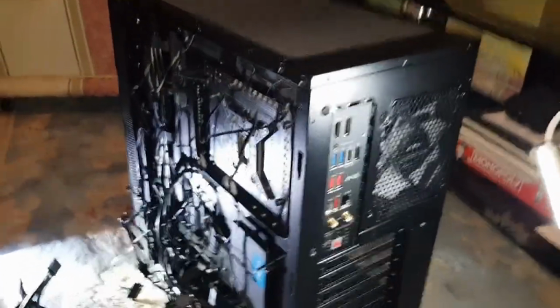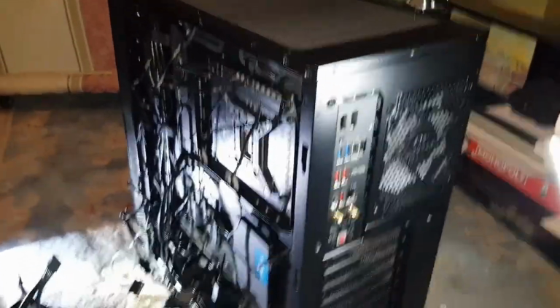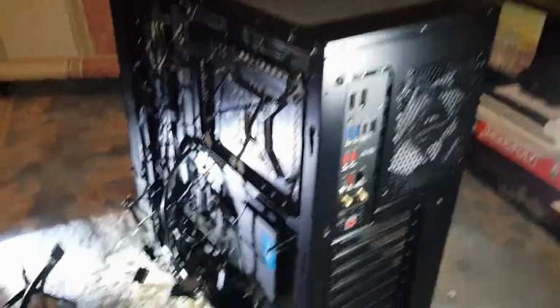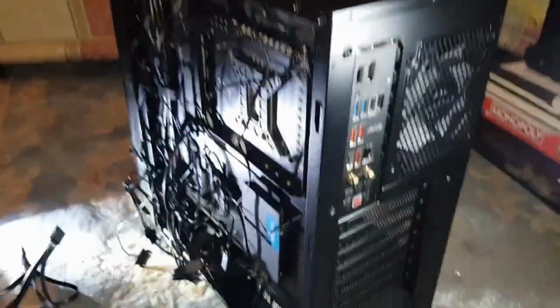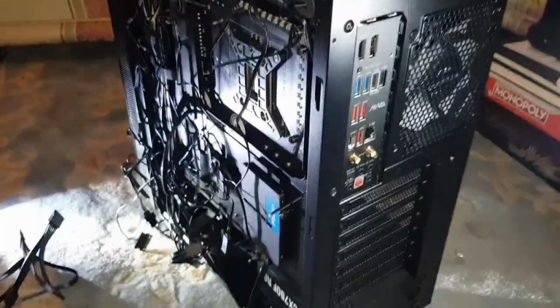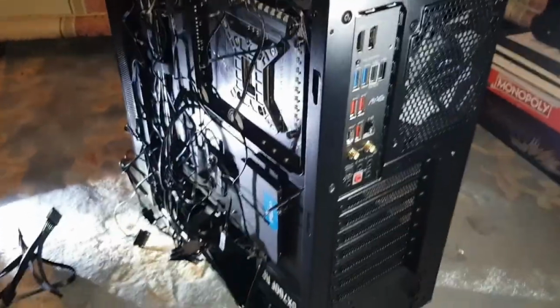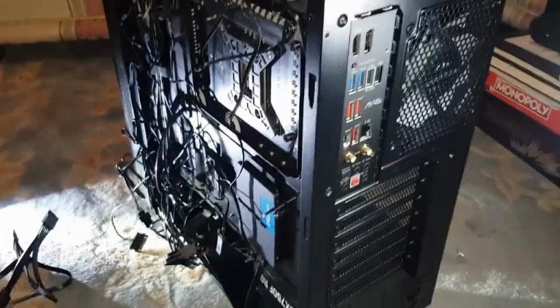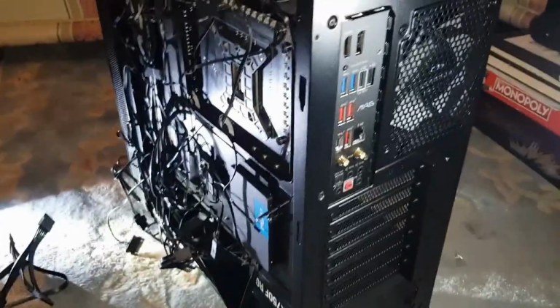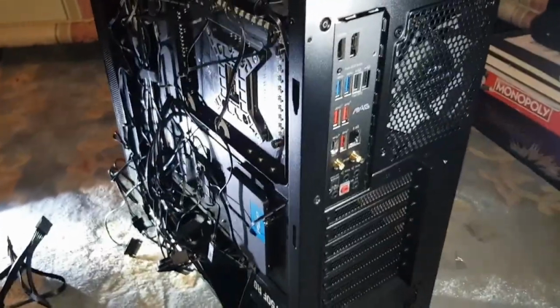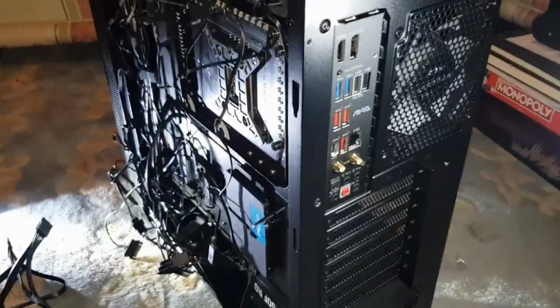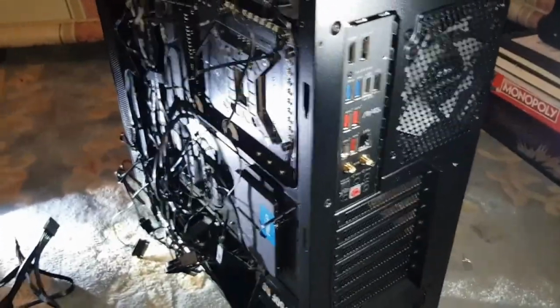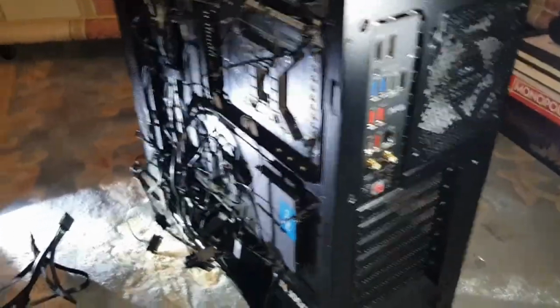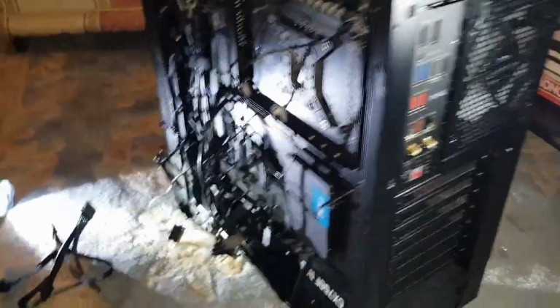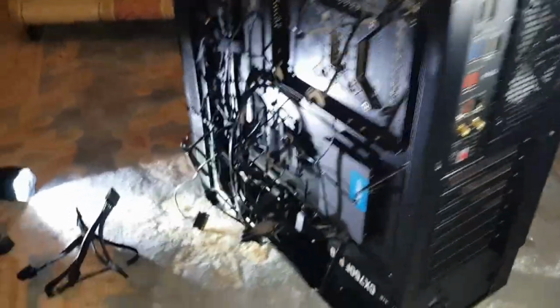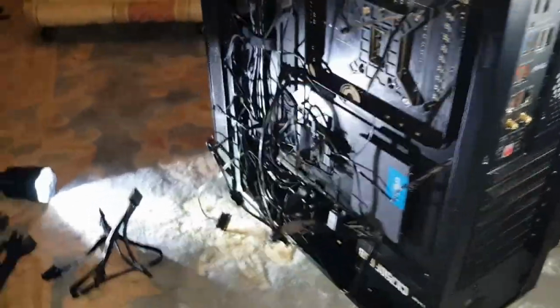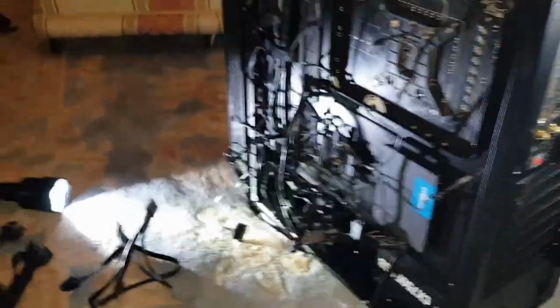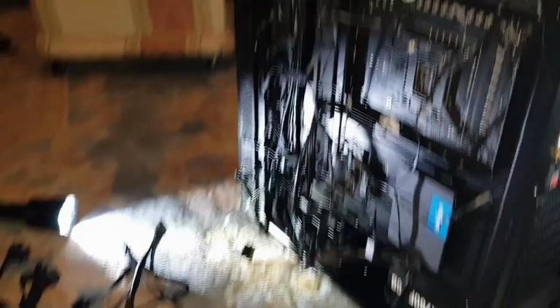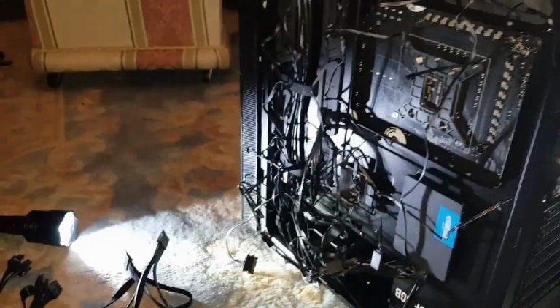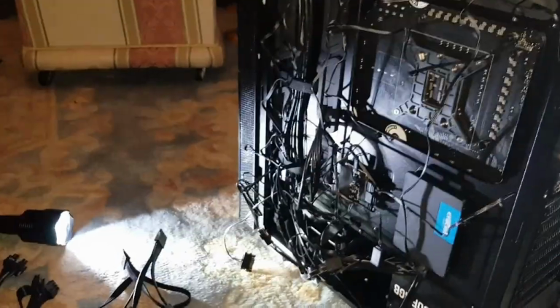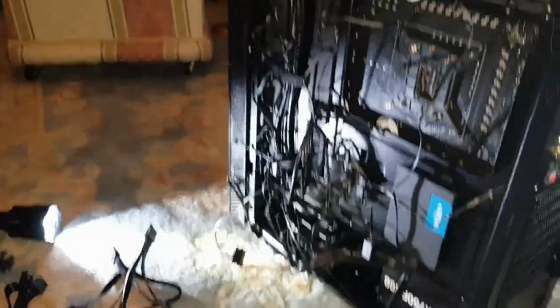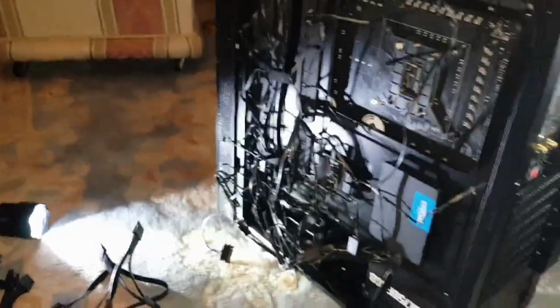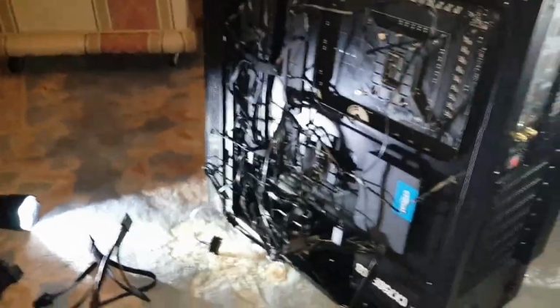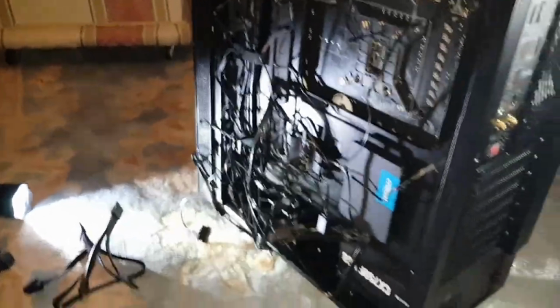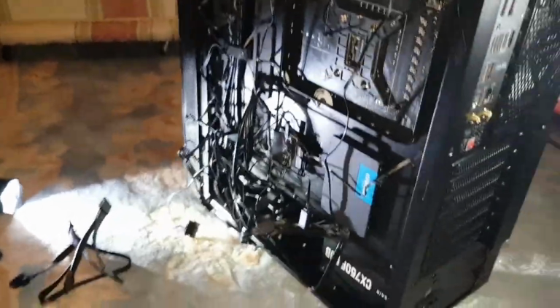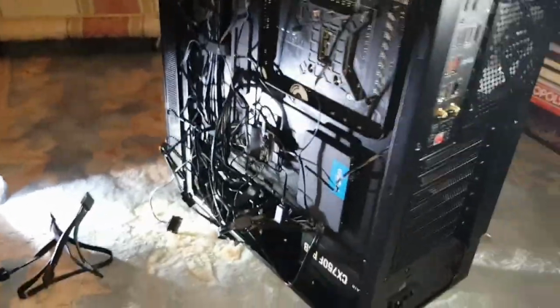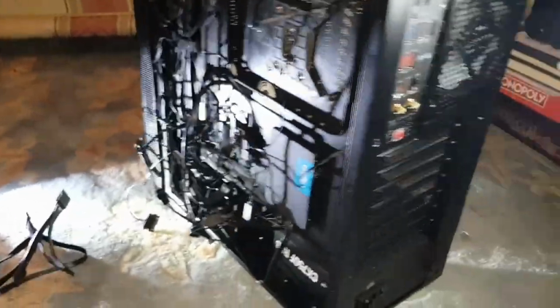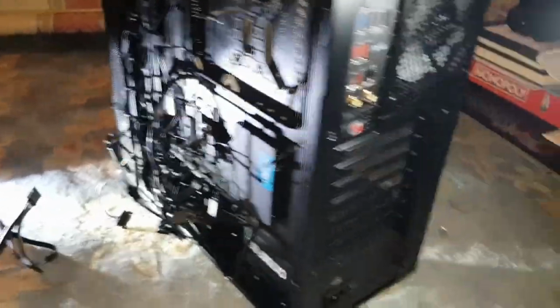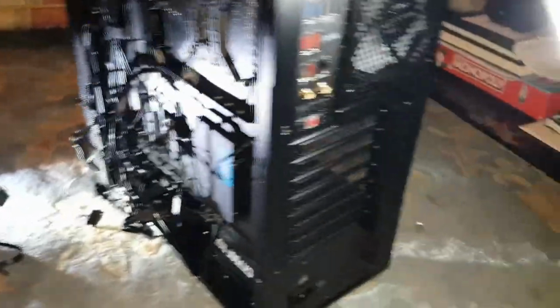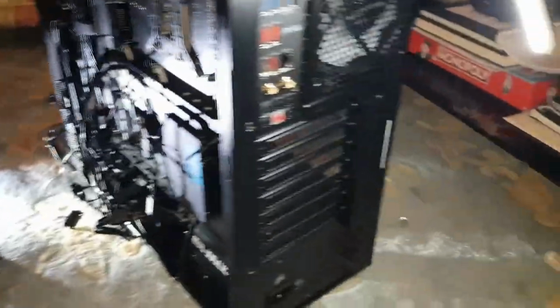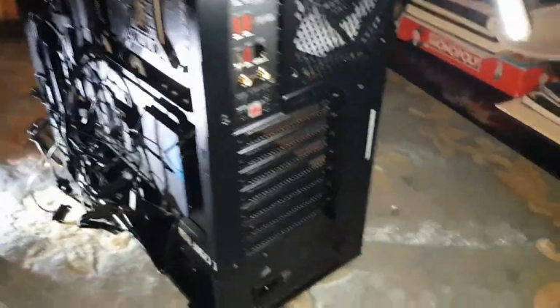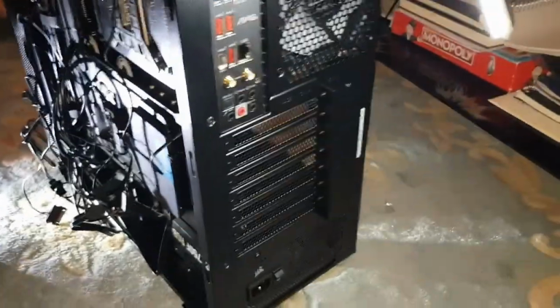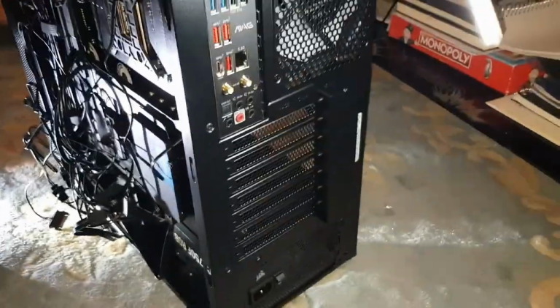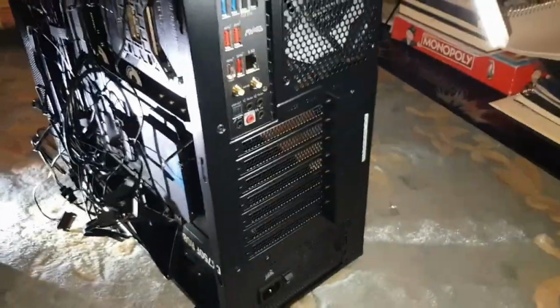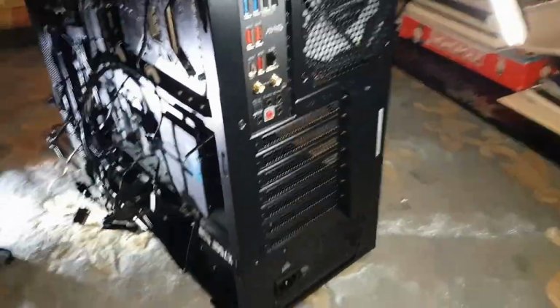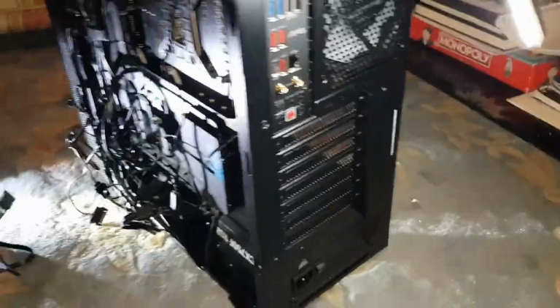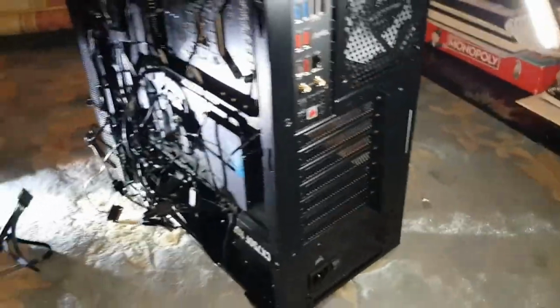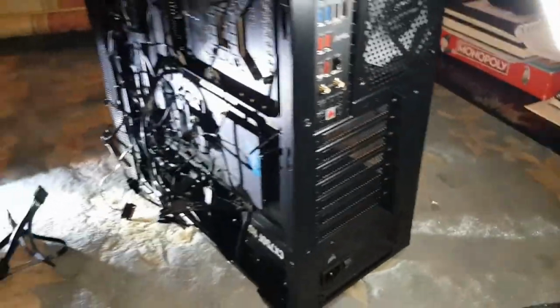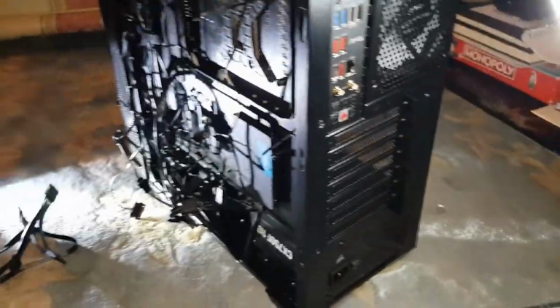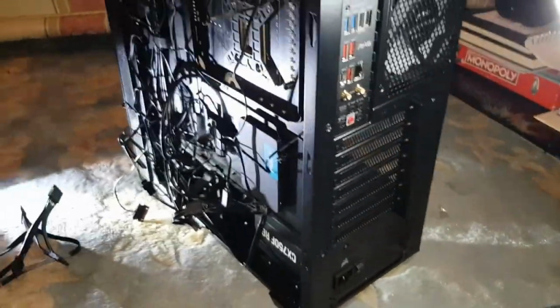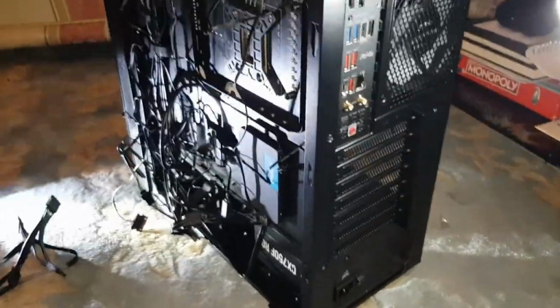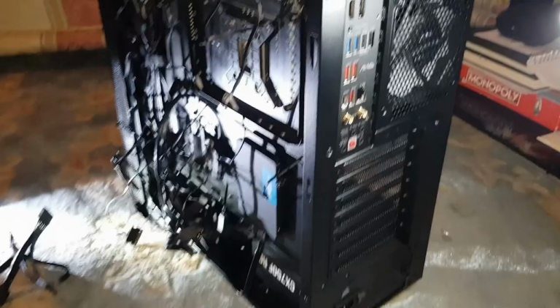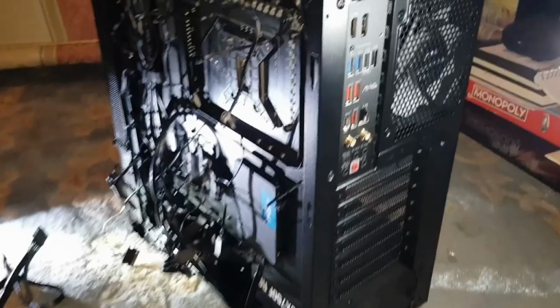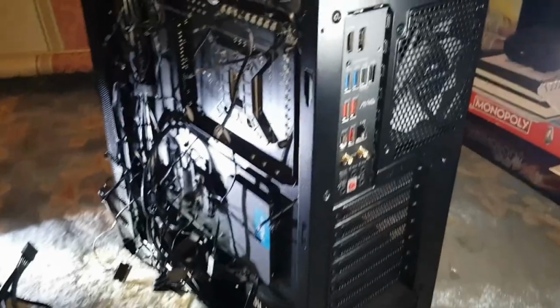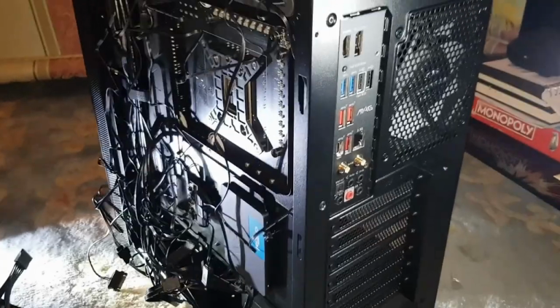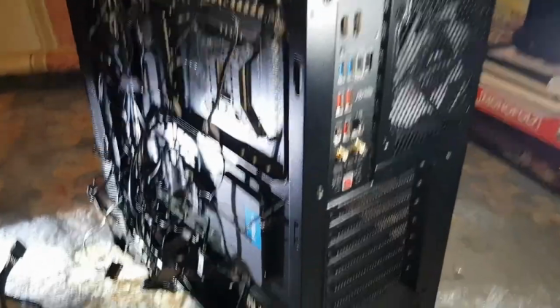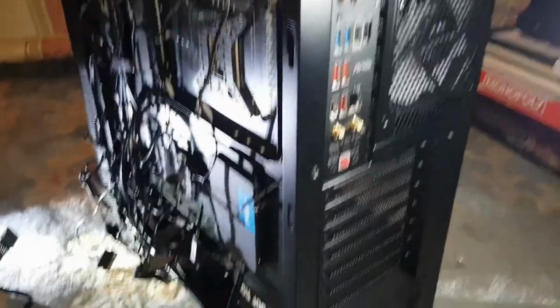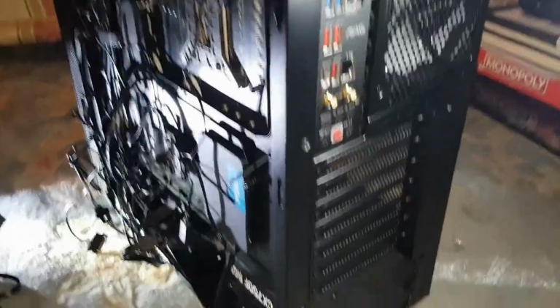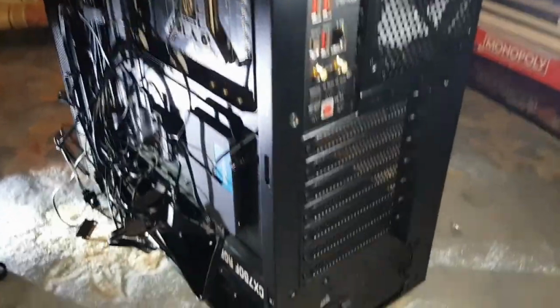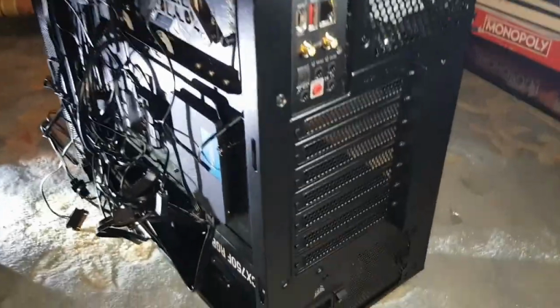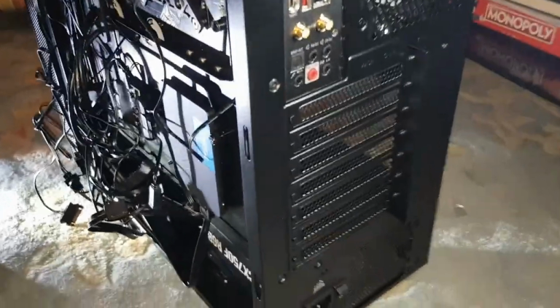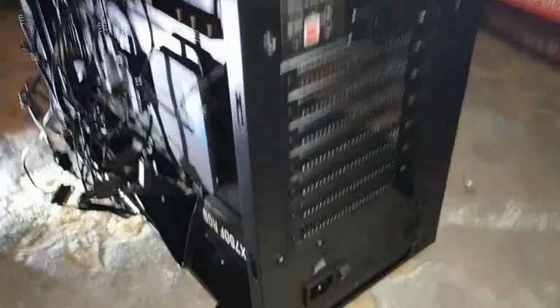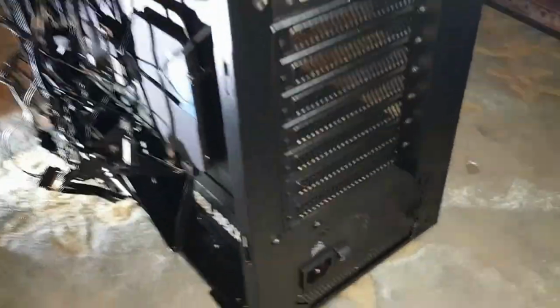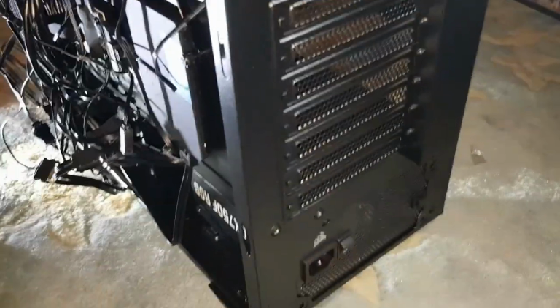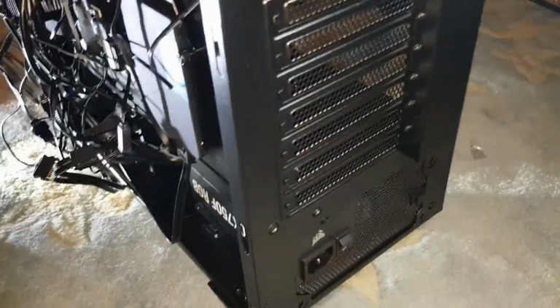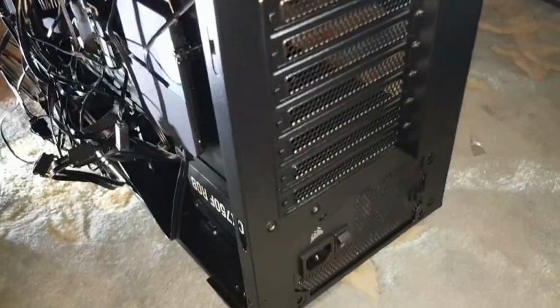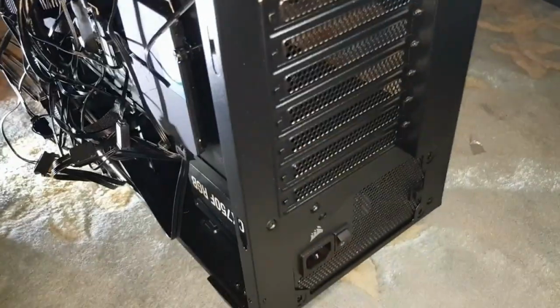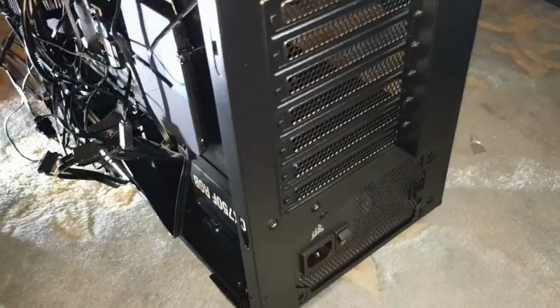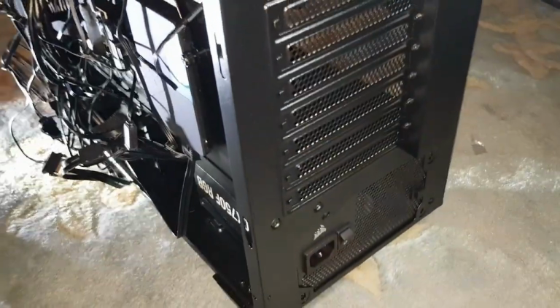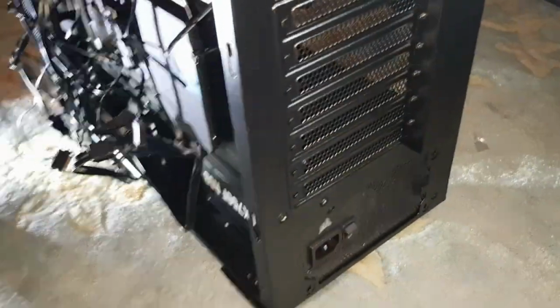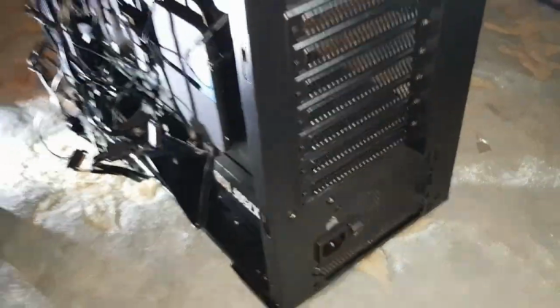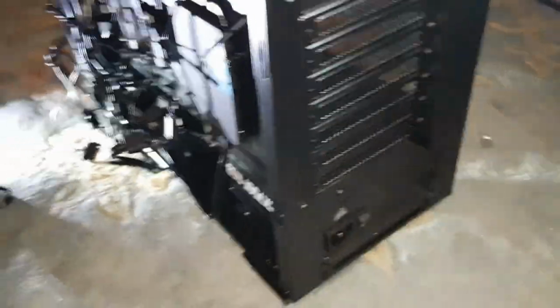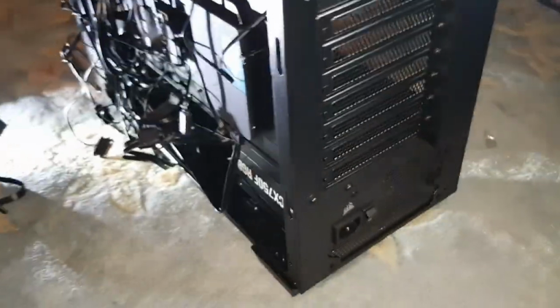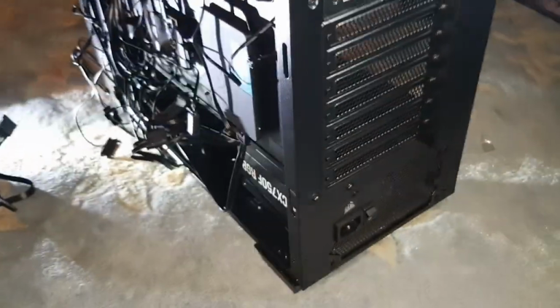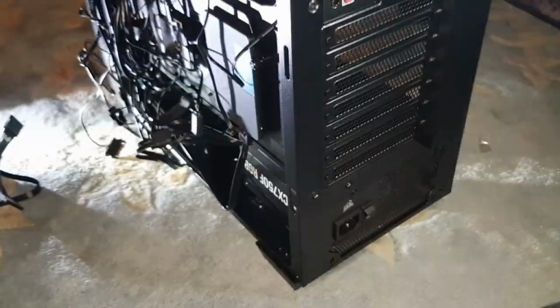Hey guys, Mr. Wilderlach here, back on another video. Today we're going to be installing the power supply to the case.